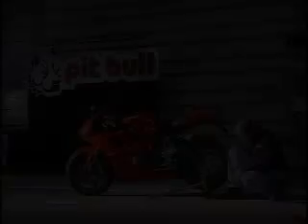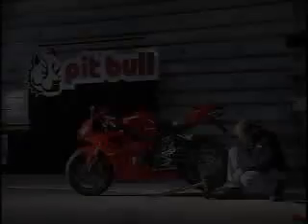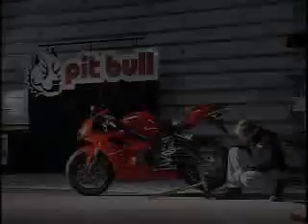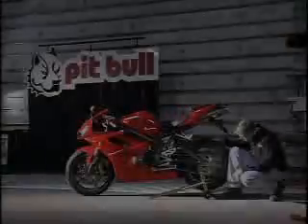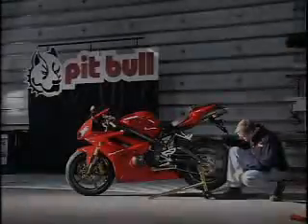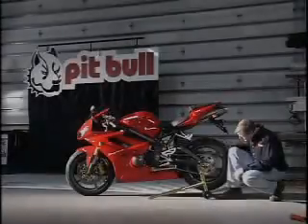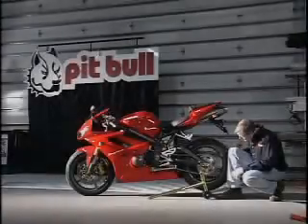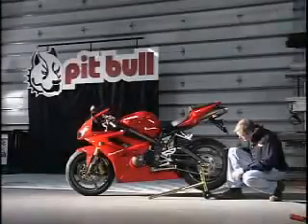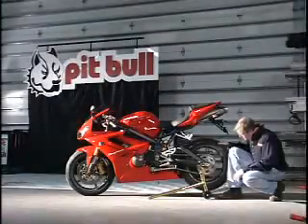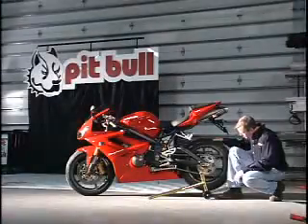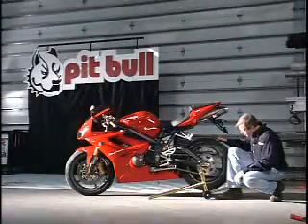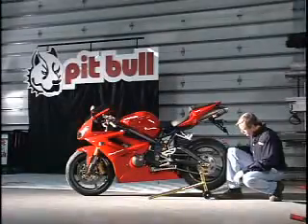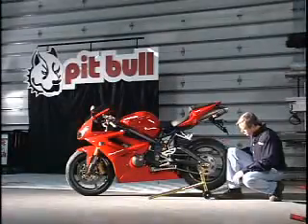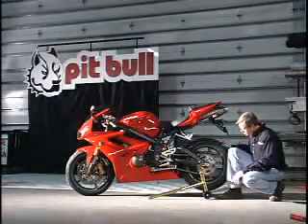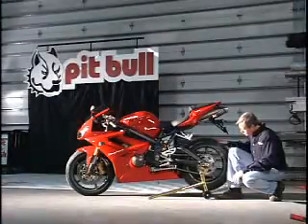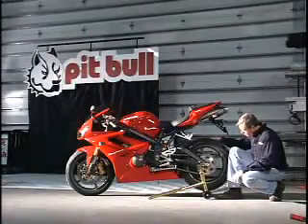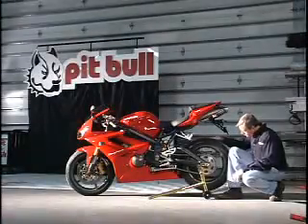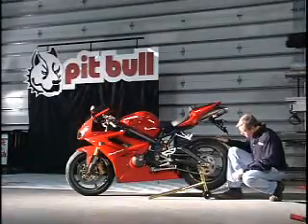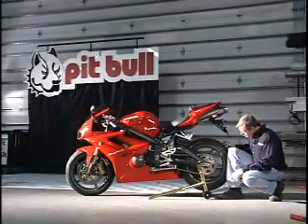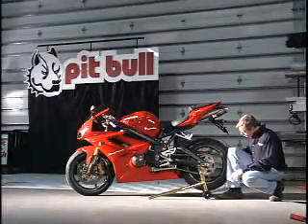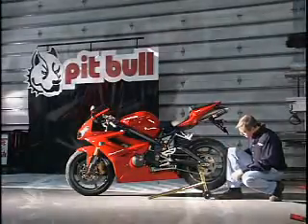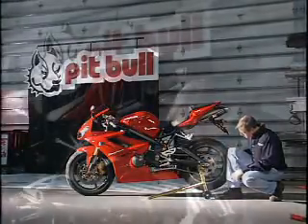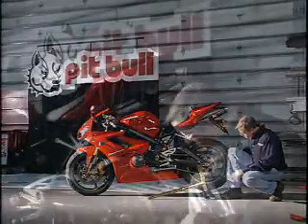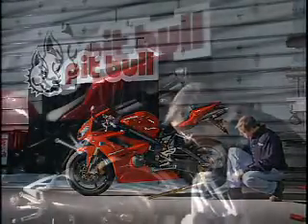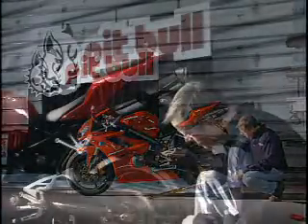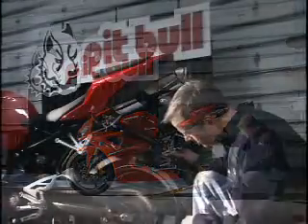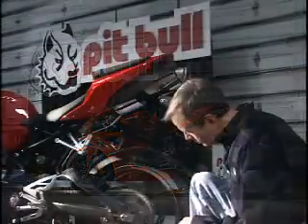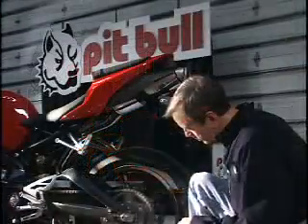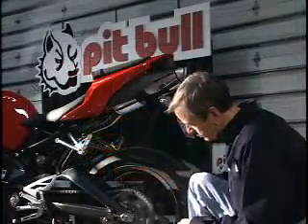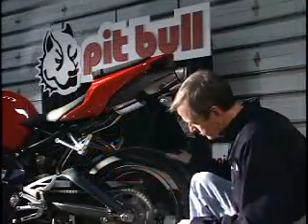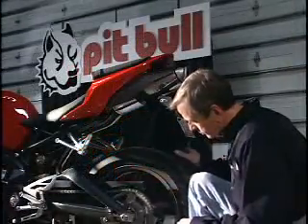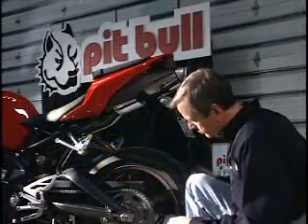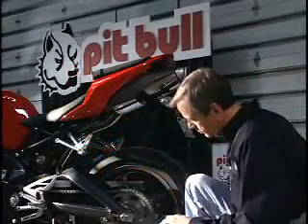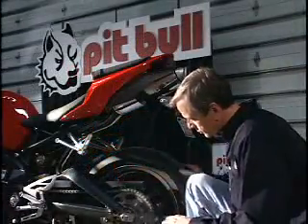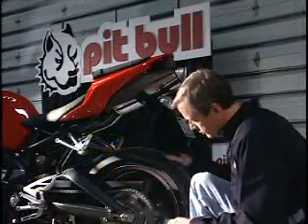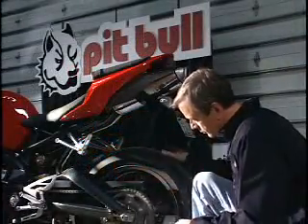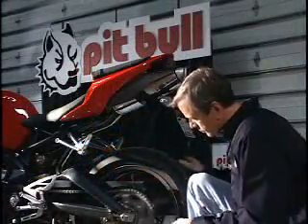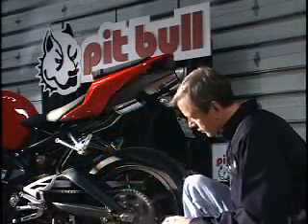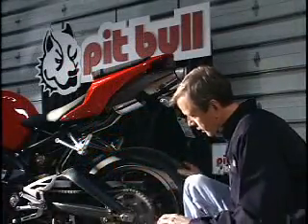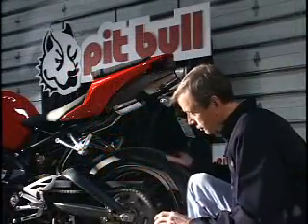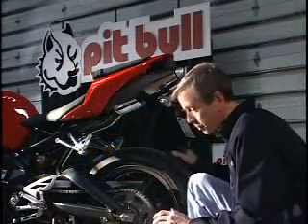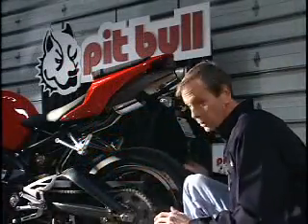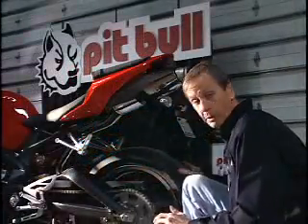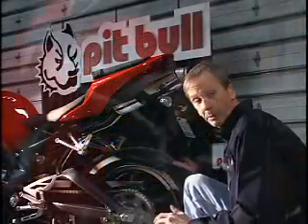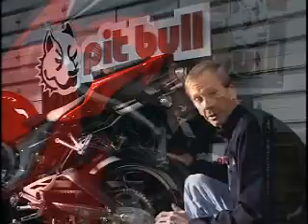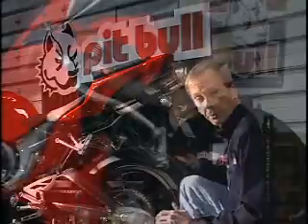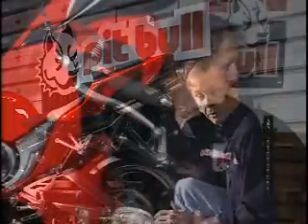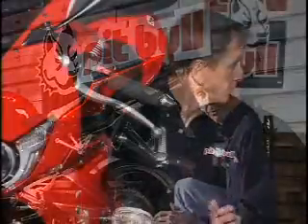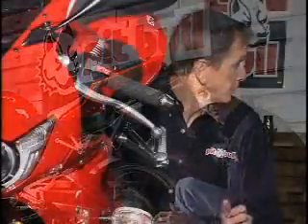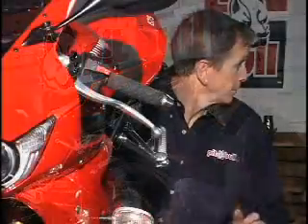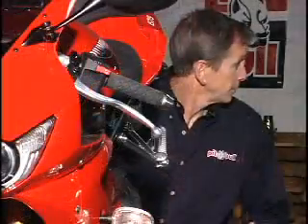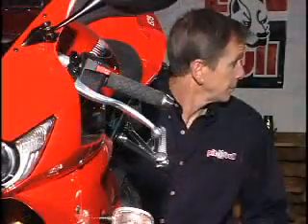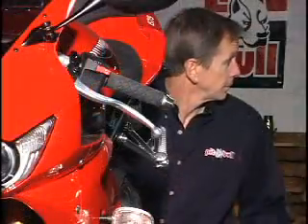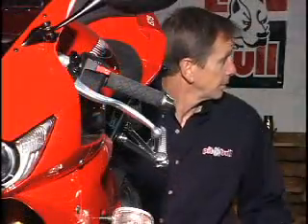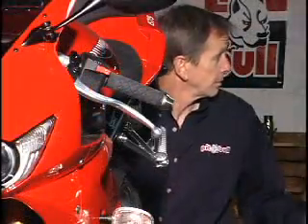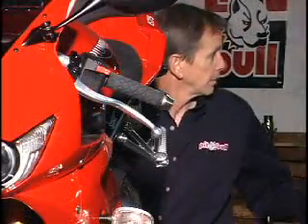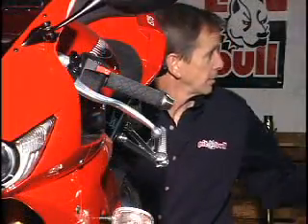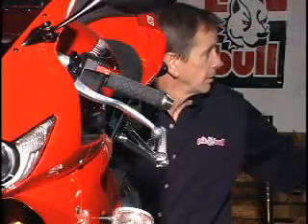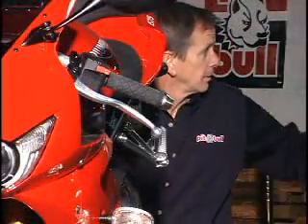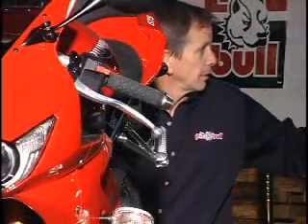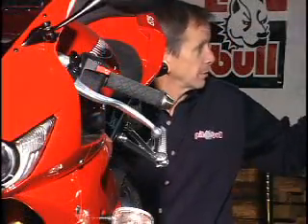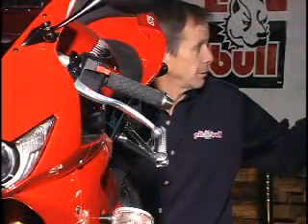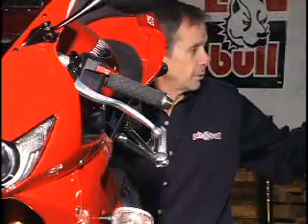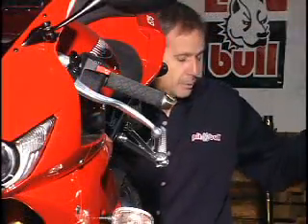For Charlie Van Valkenburg, building bike products is more than a work of art. It's a science.